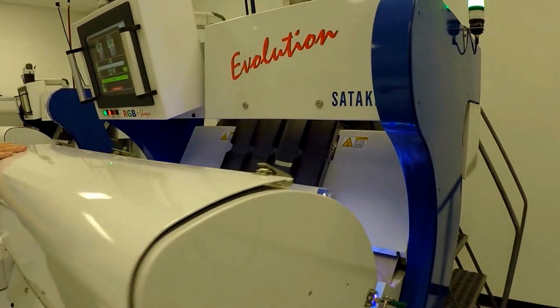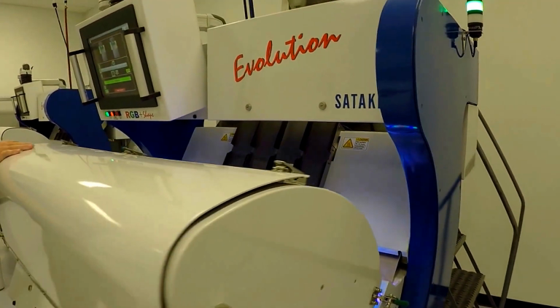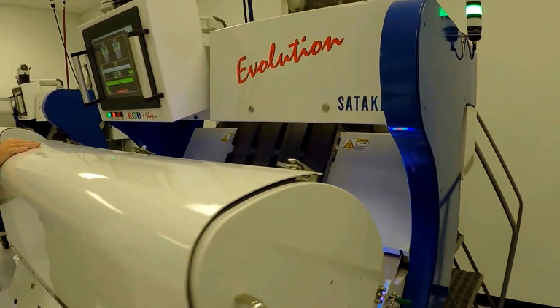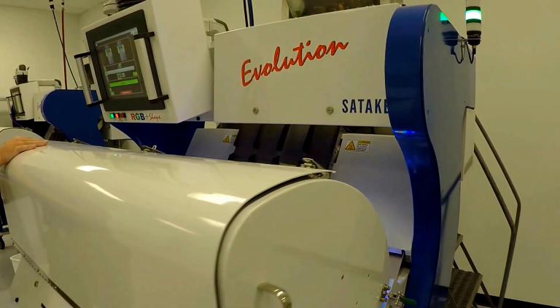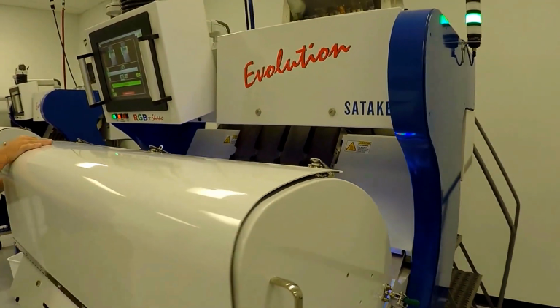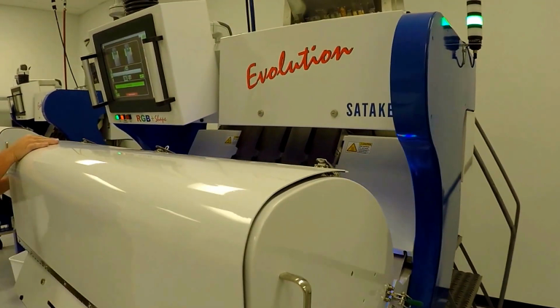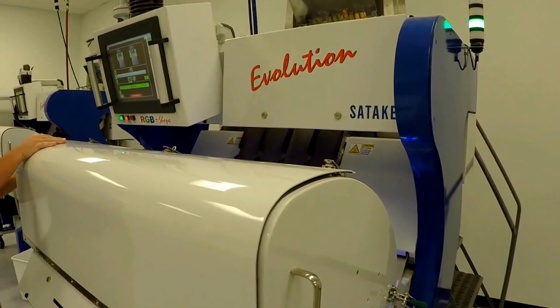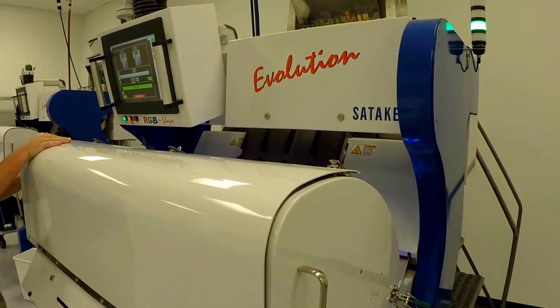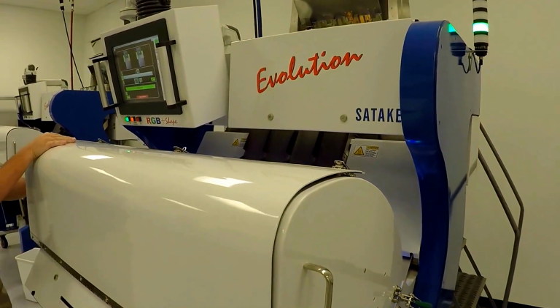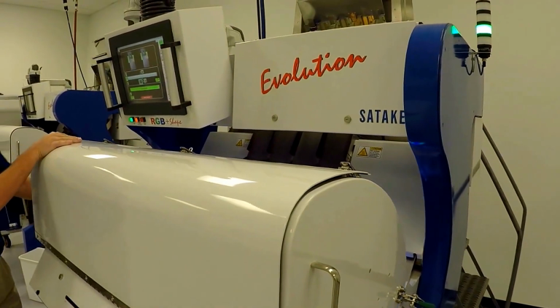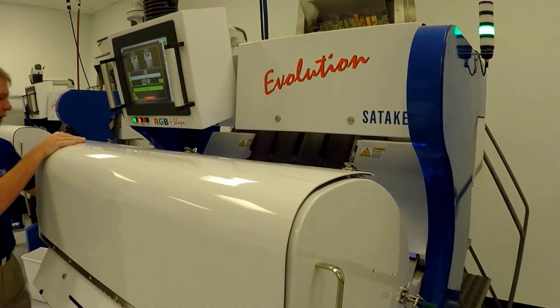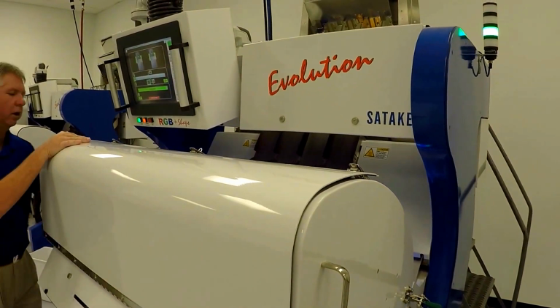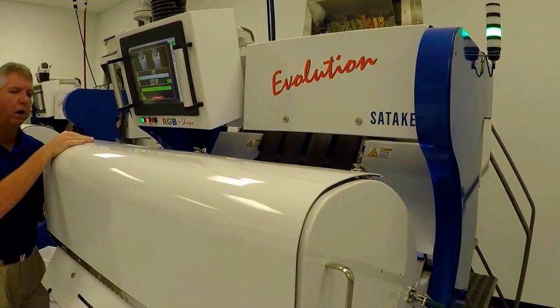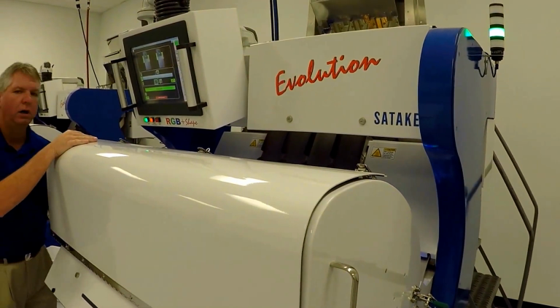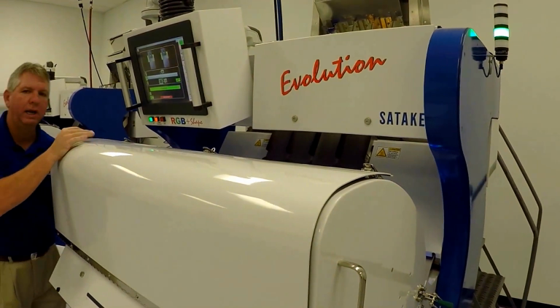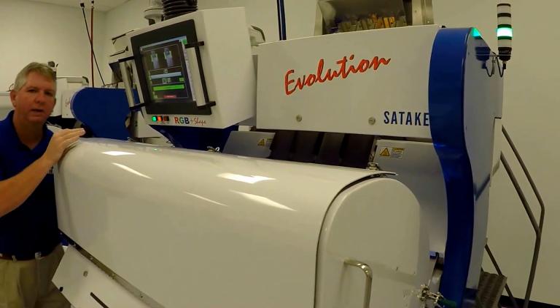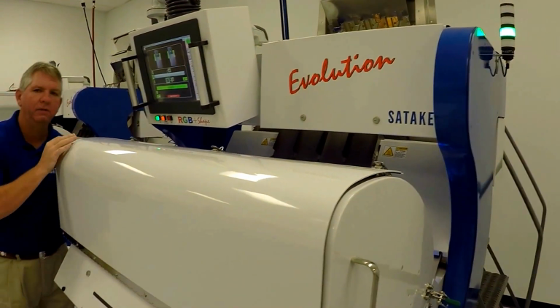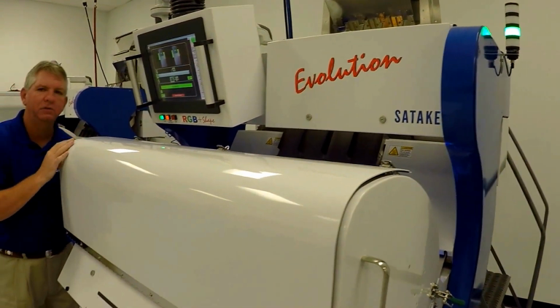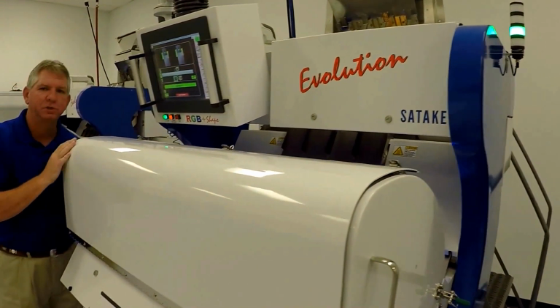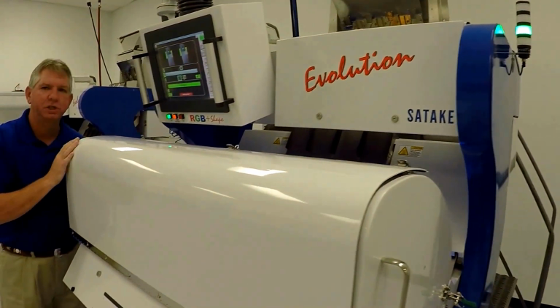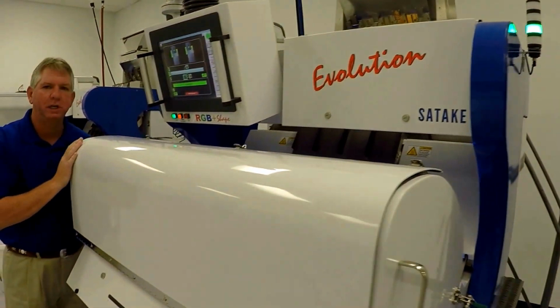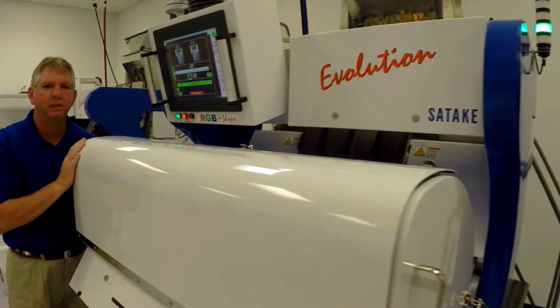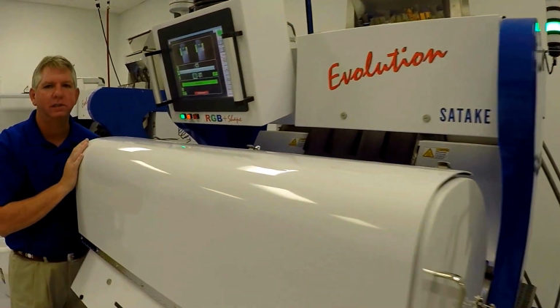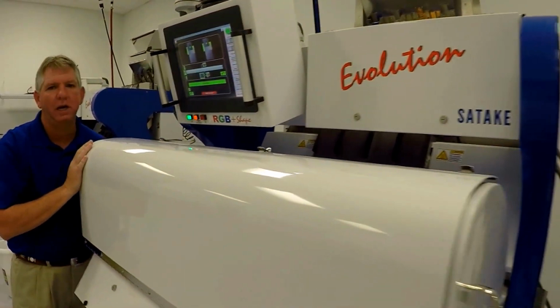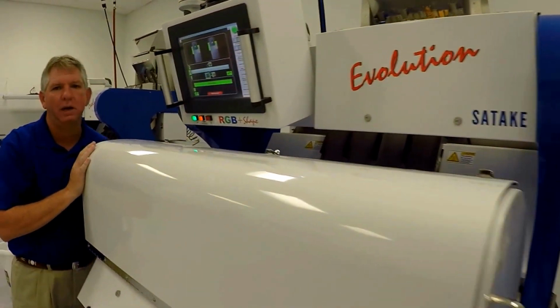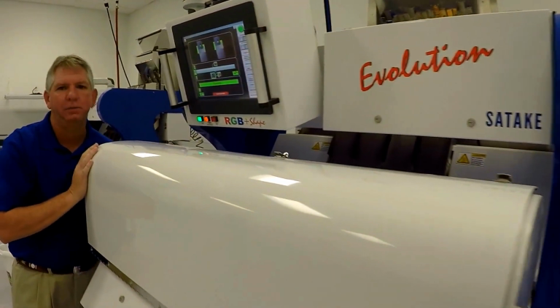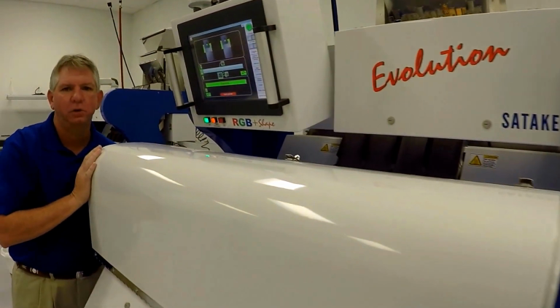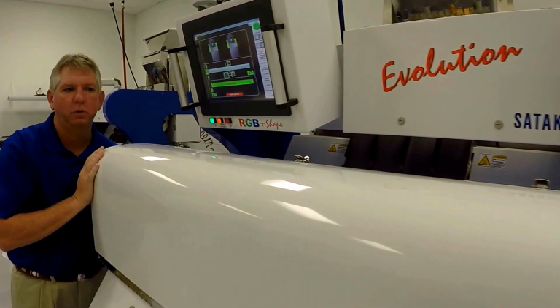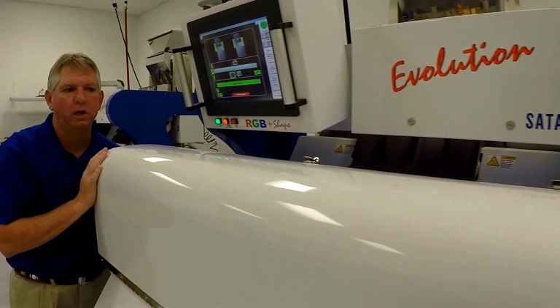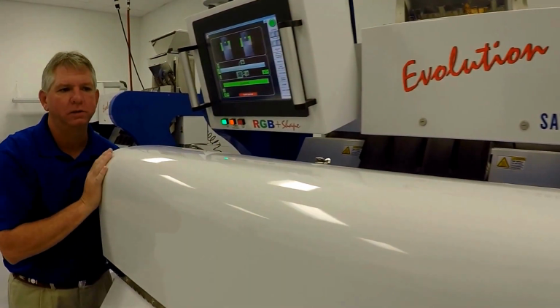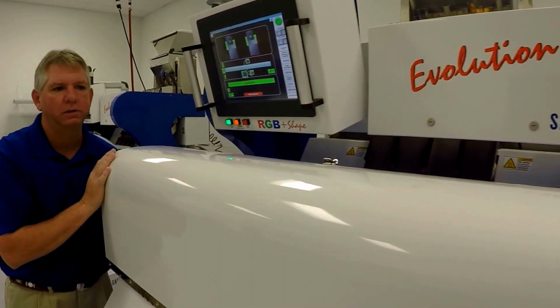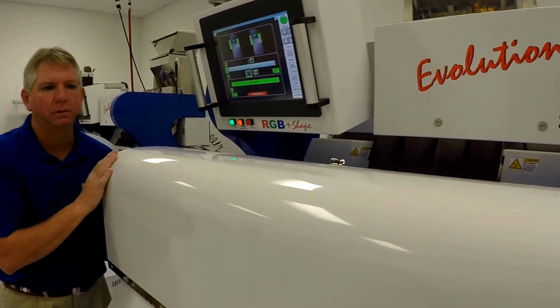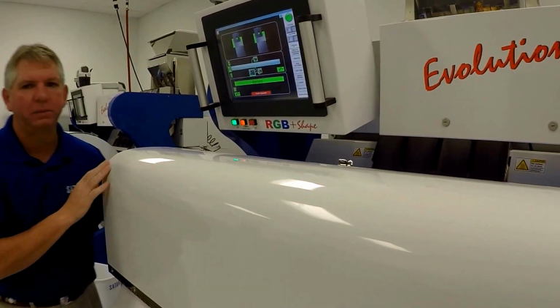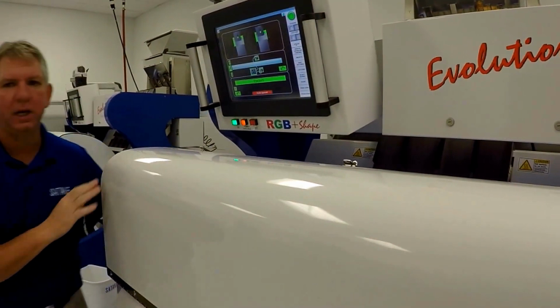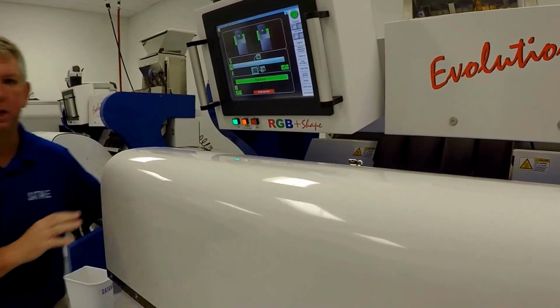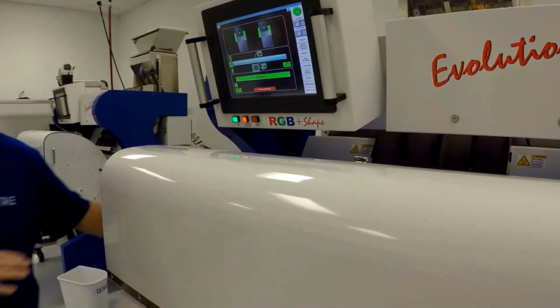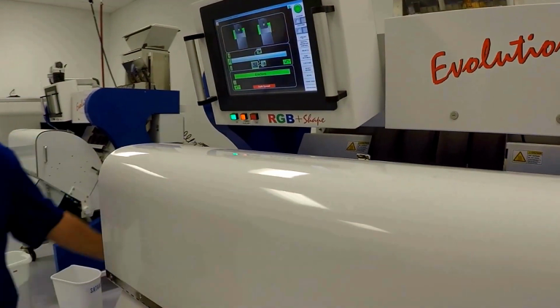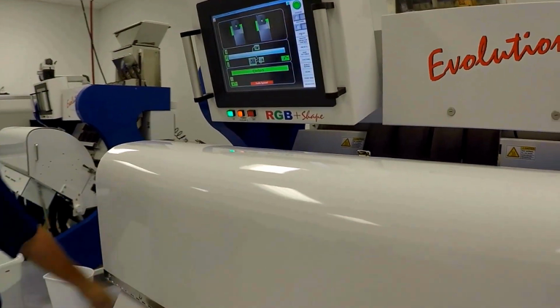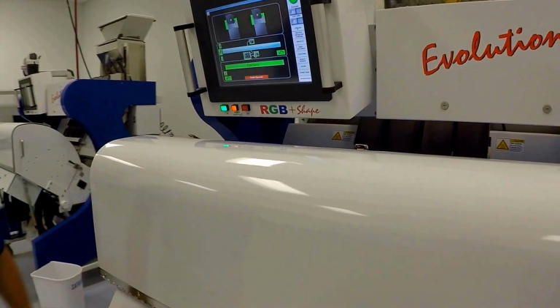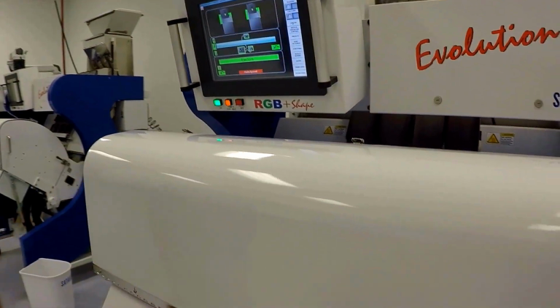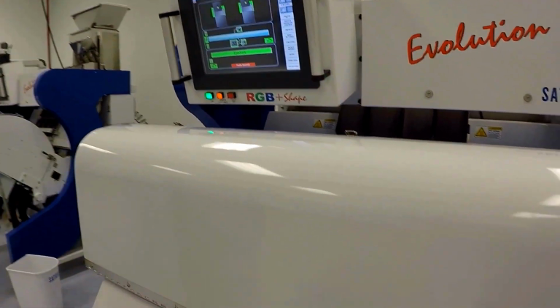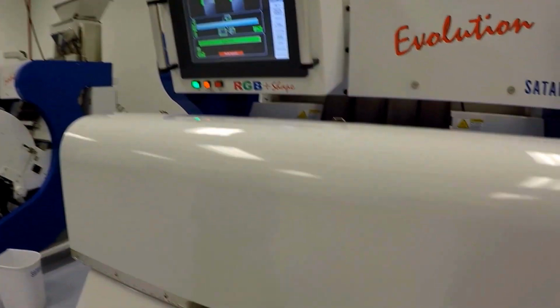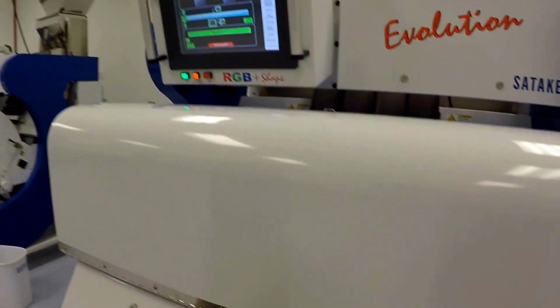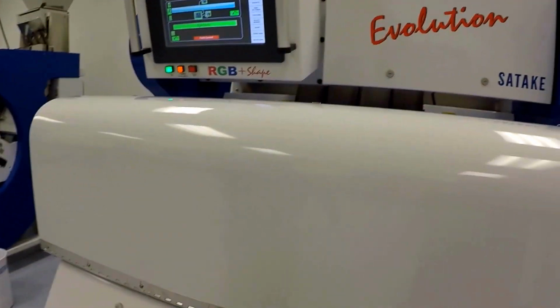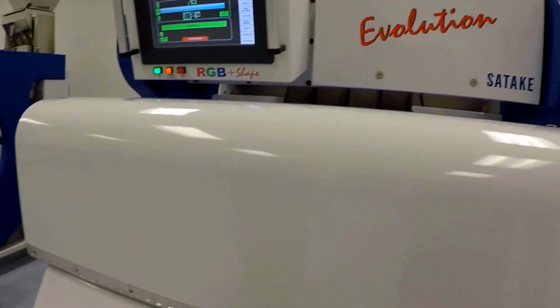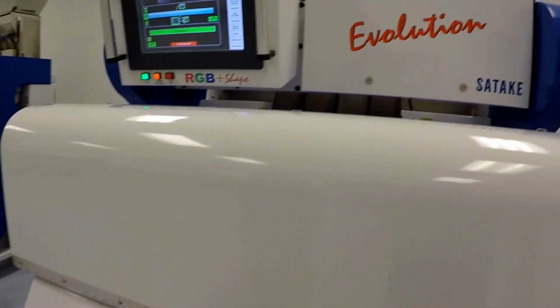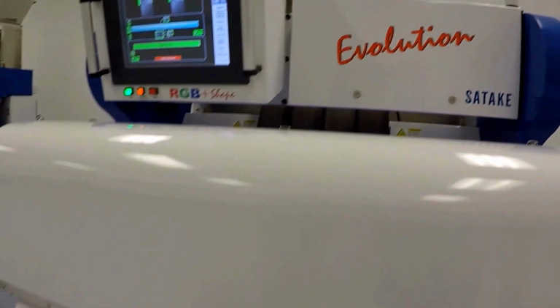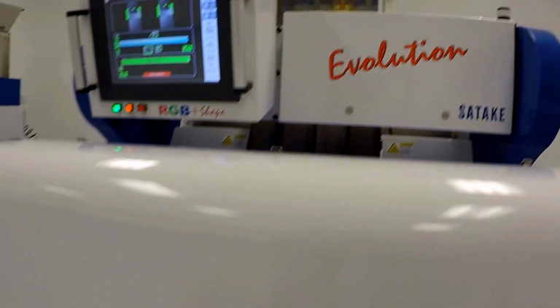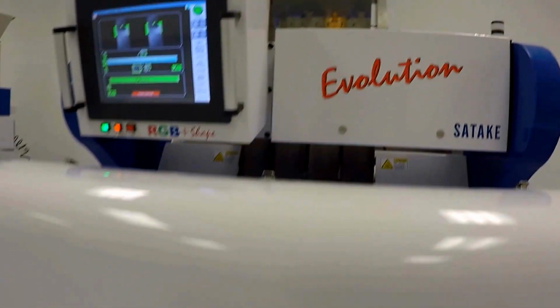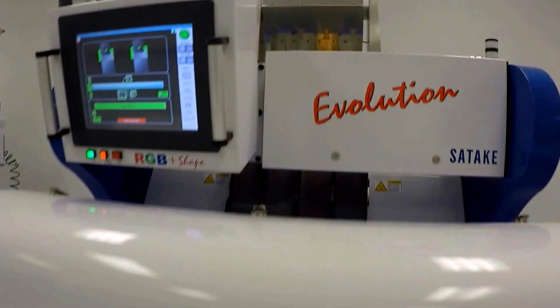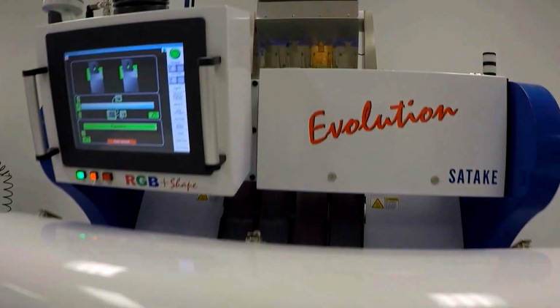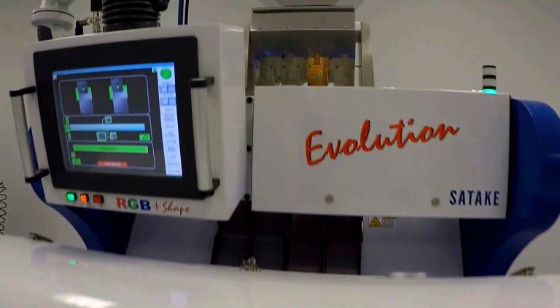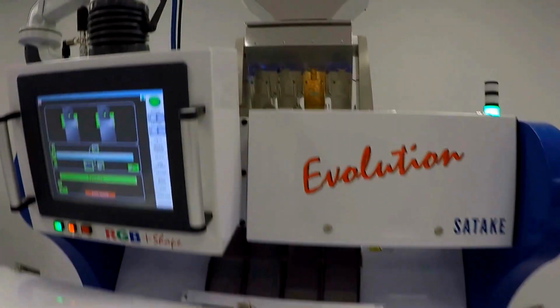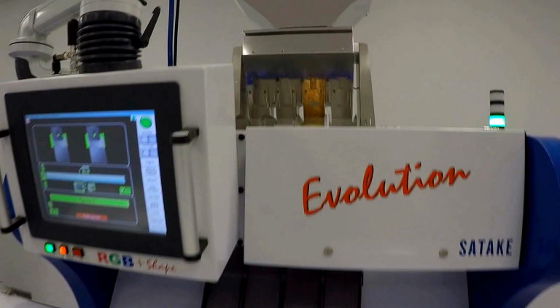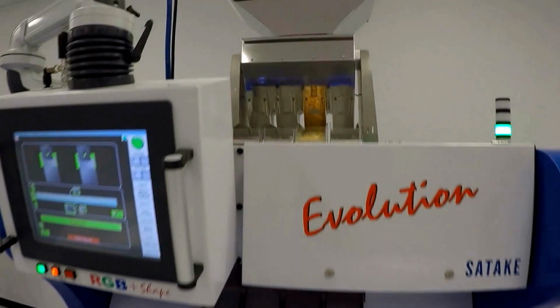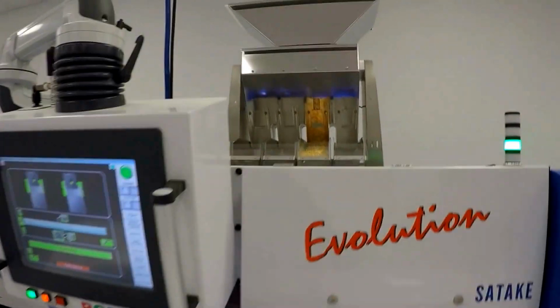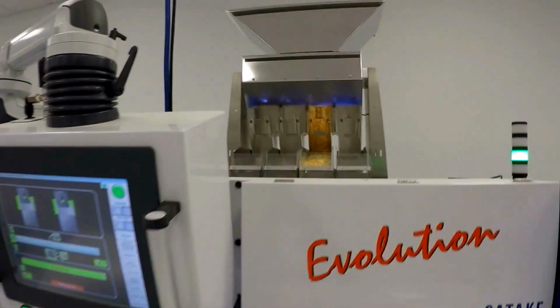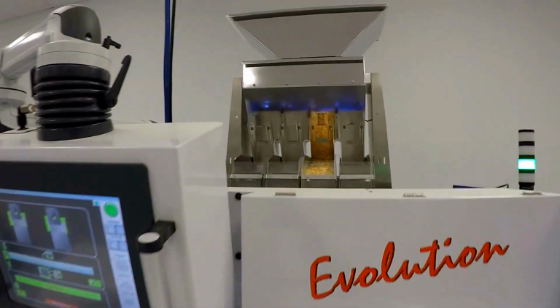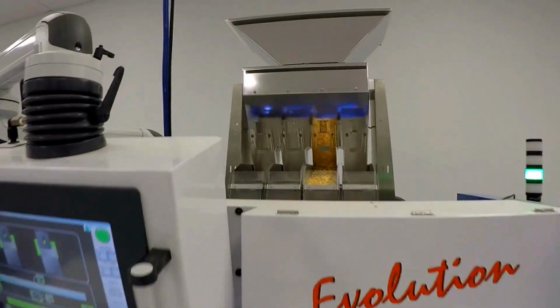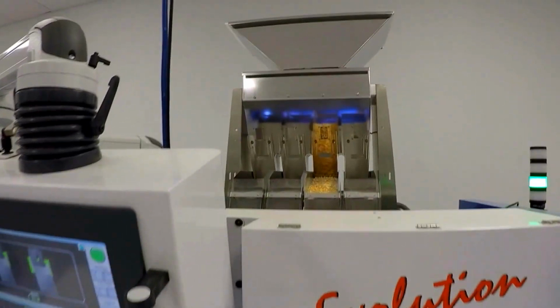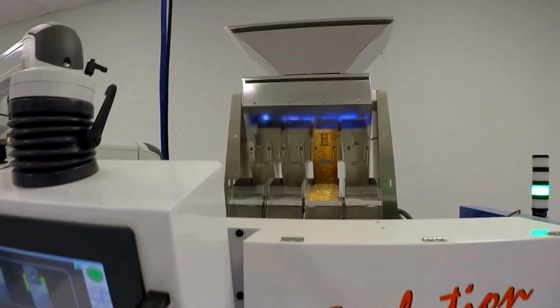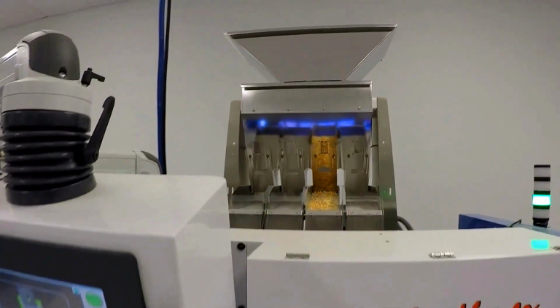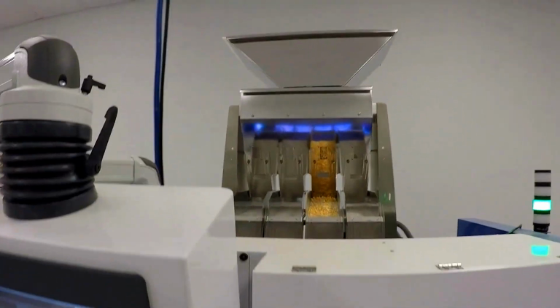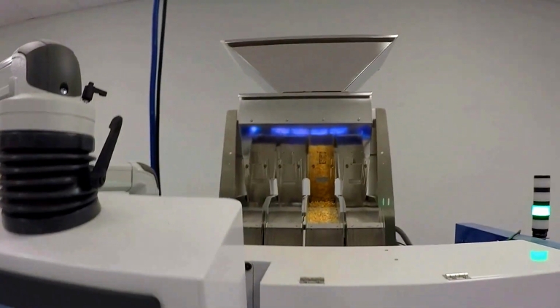We currently have this machine set up to run some yellow corn, and we'll do a quick demonstration here.